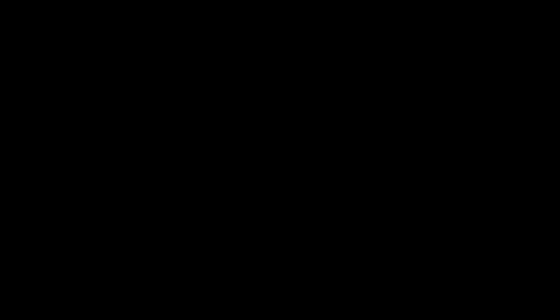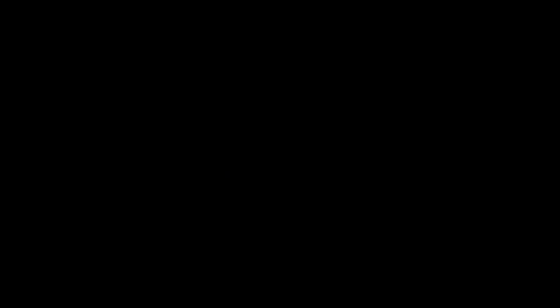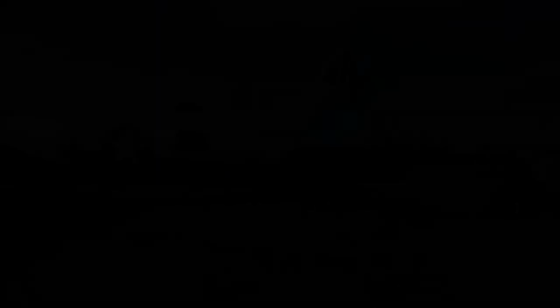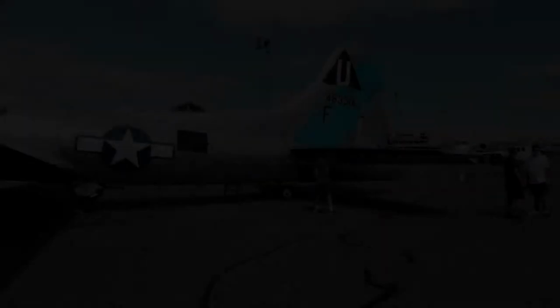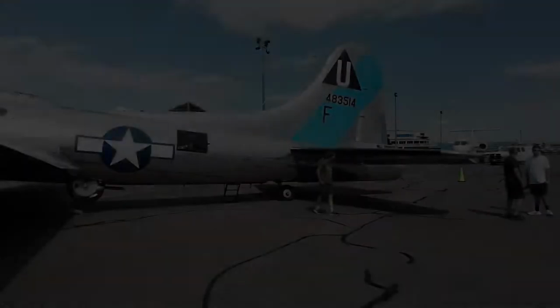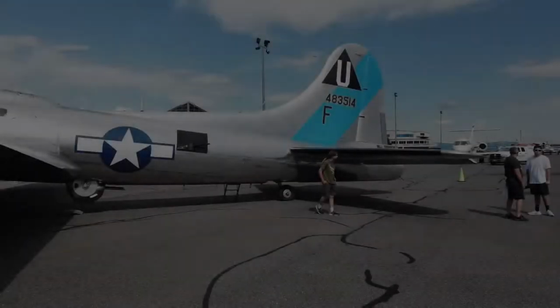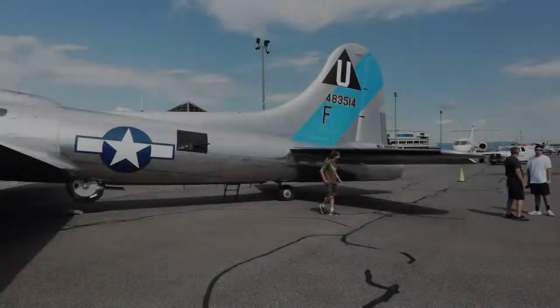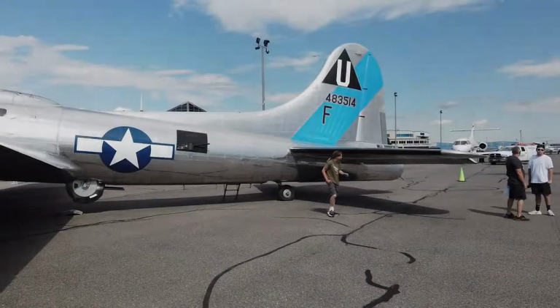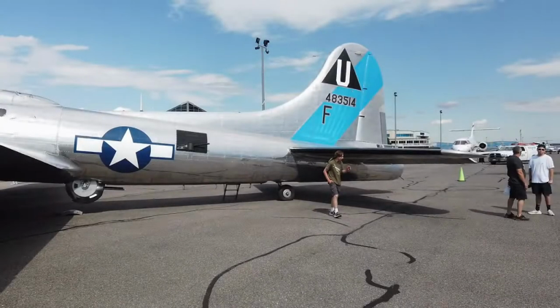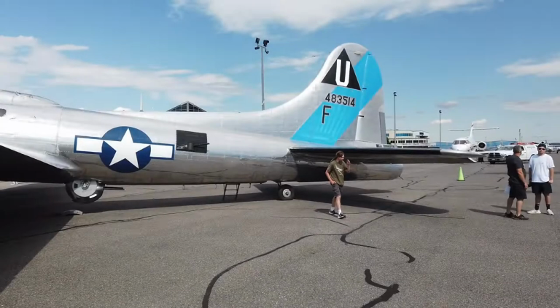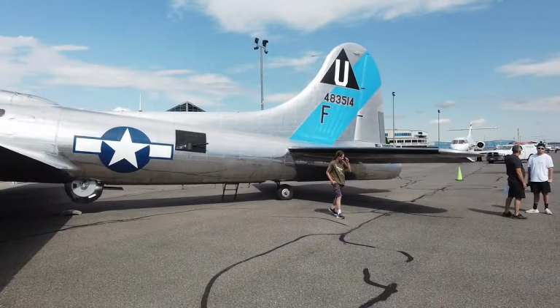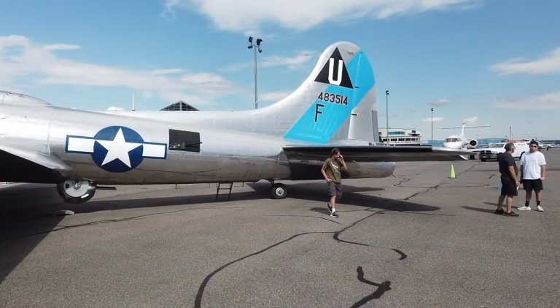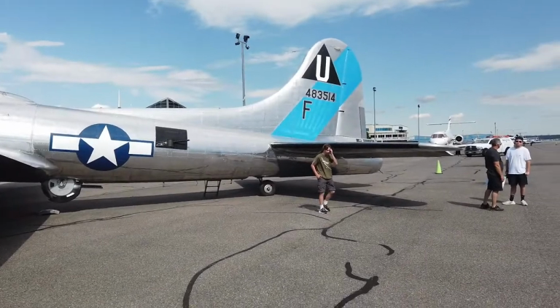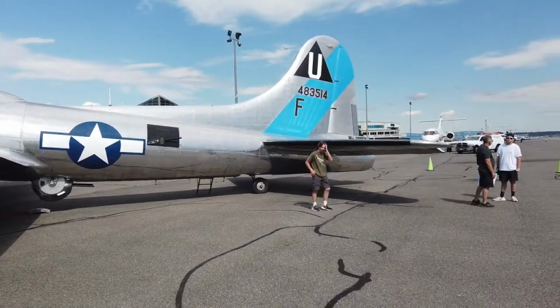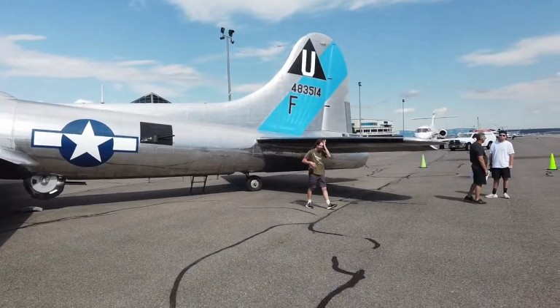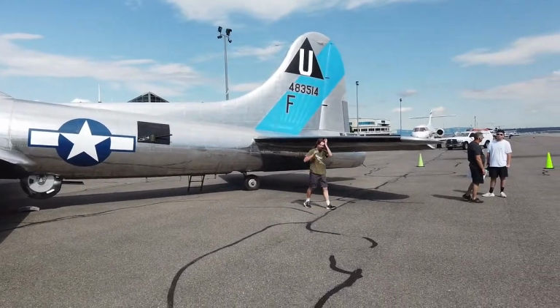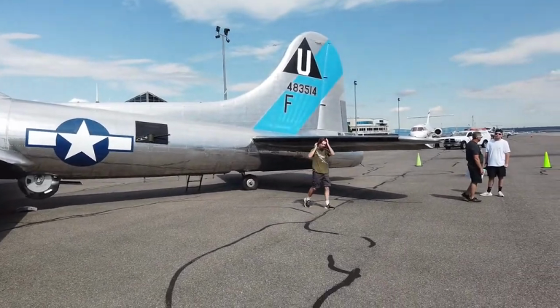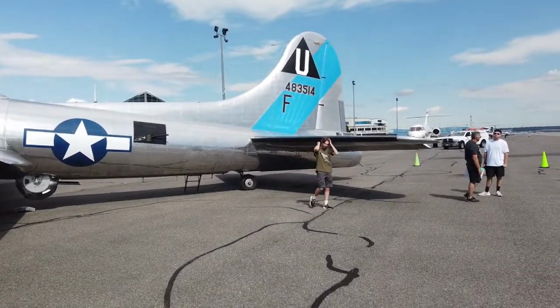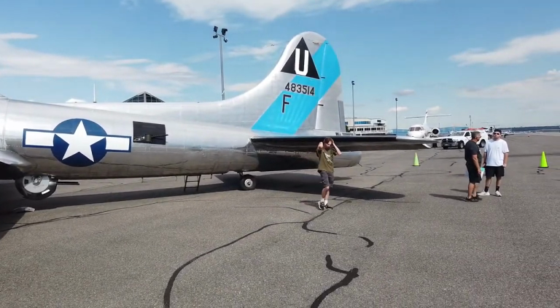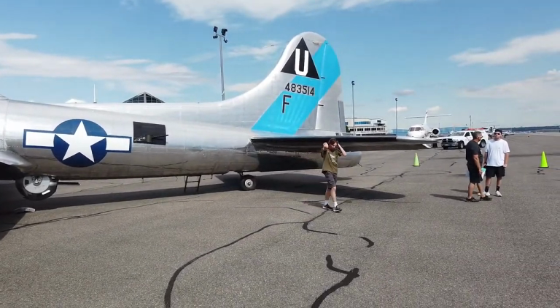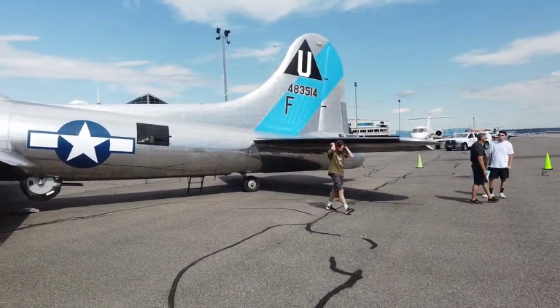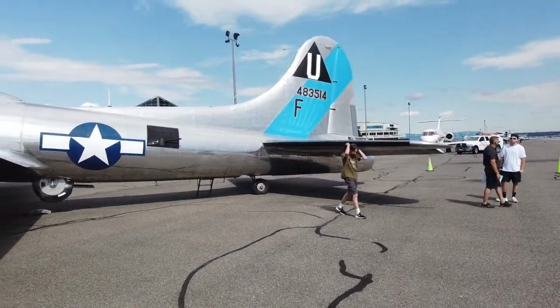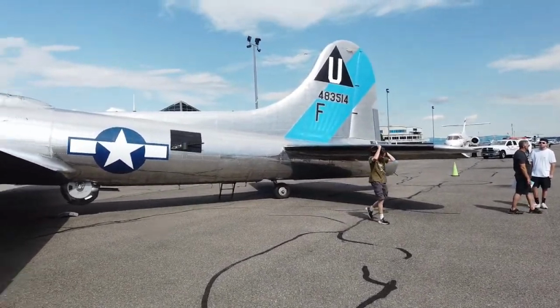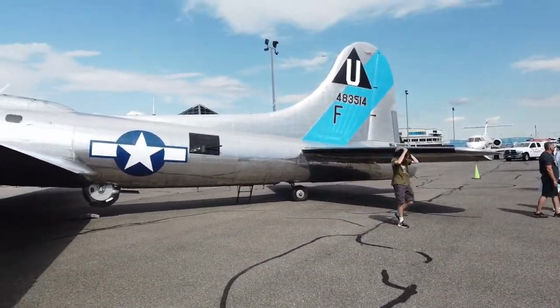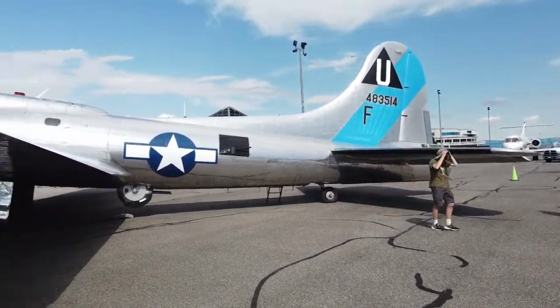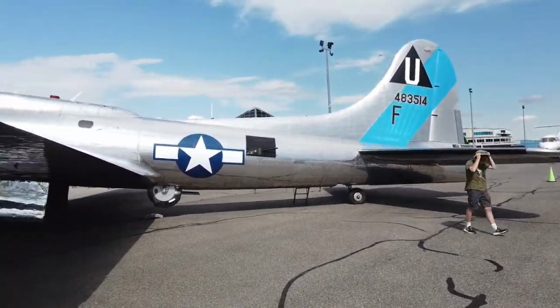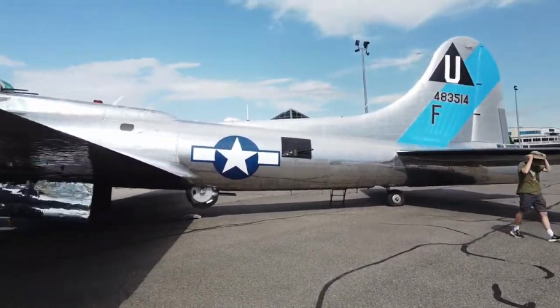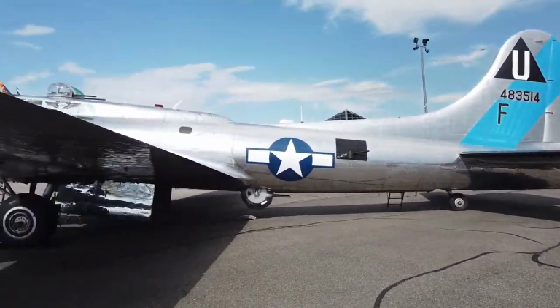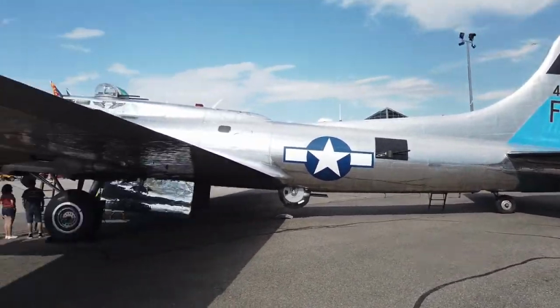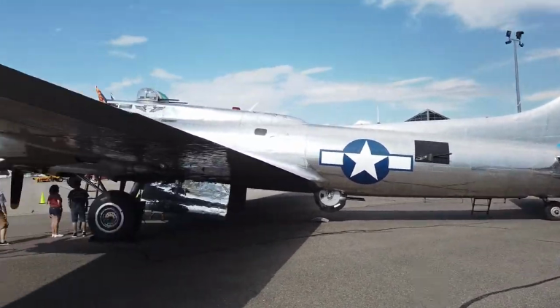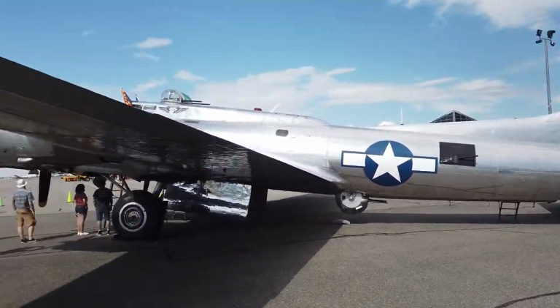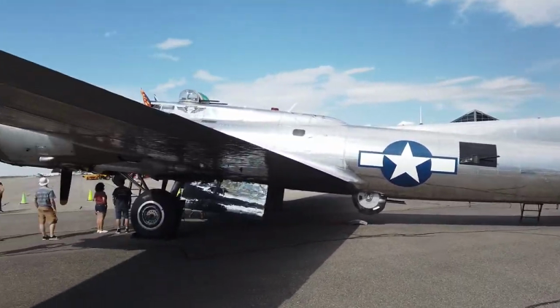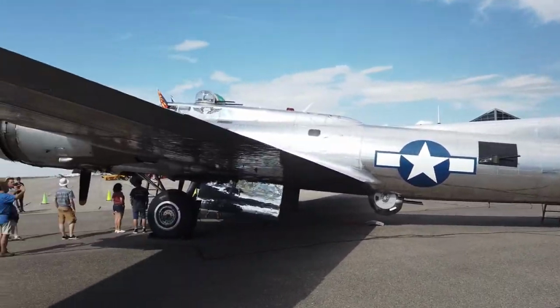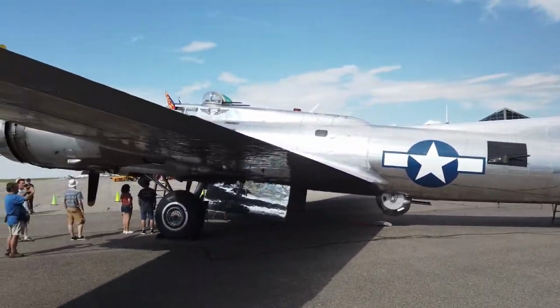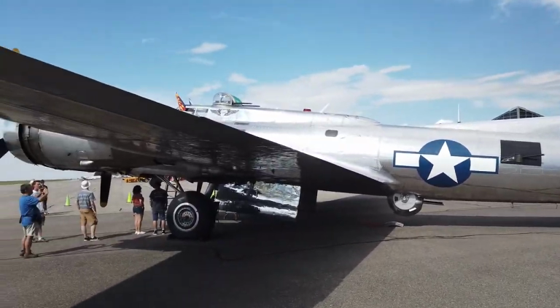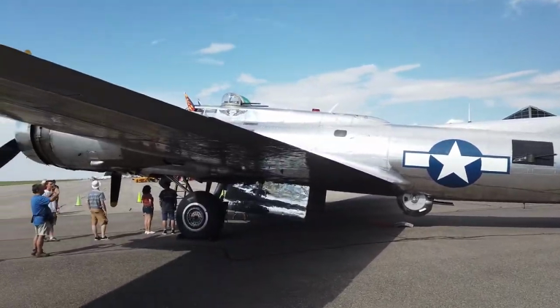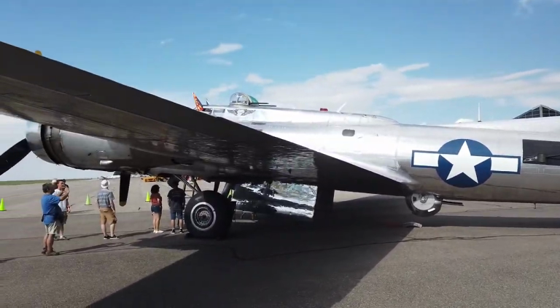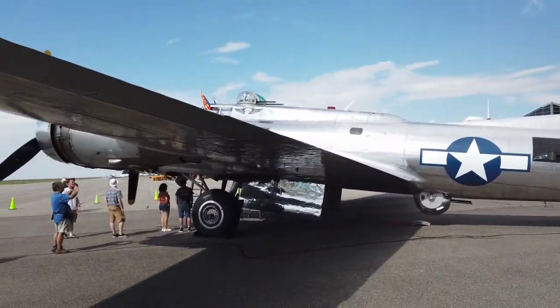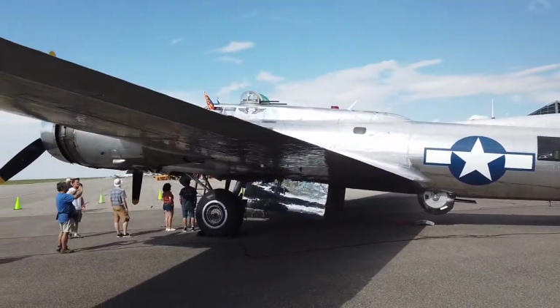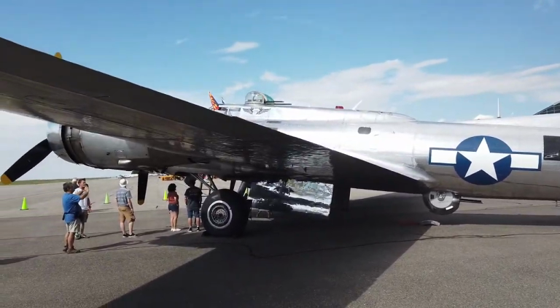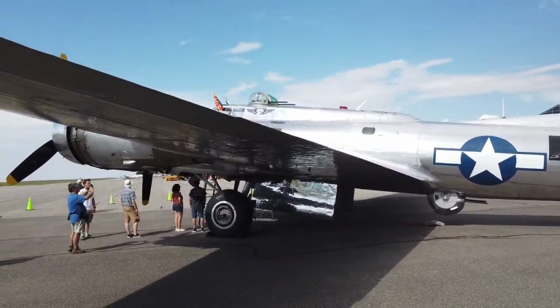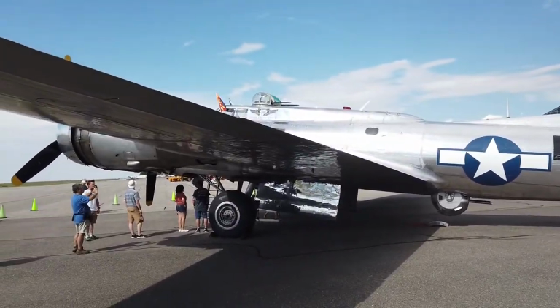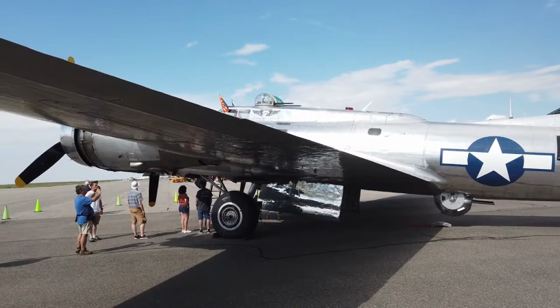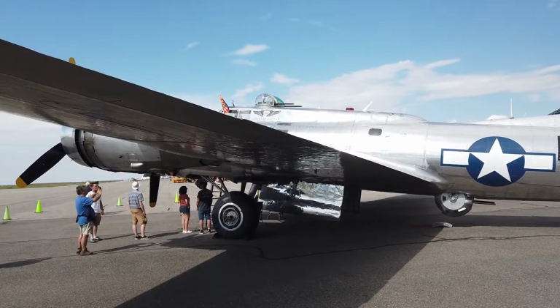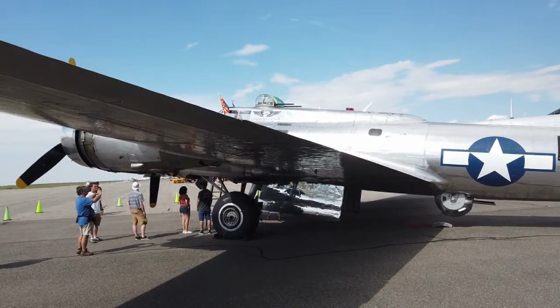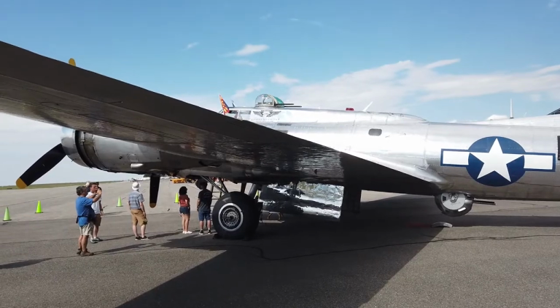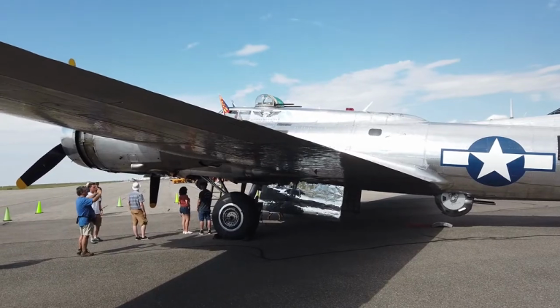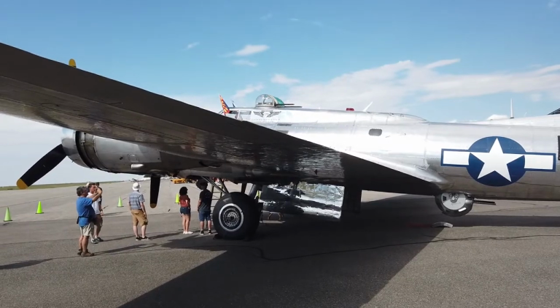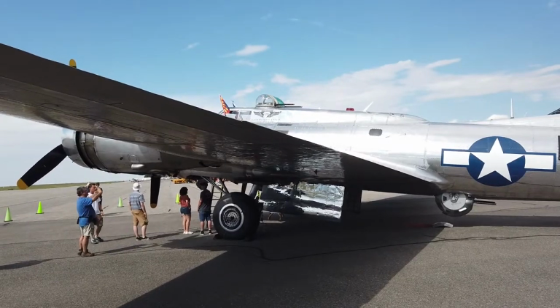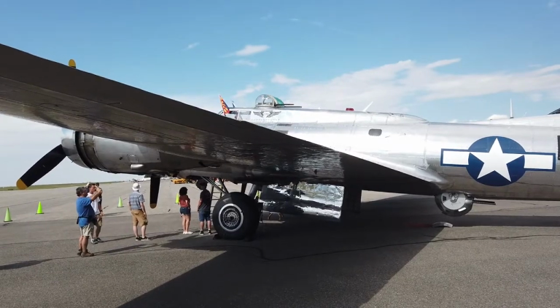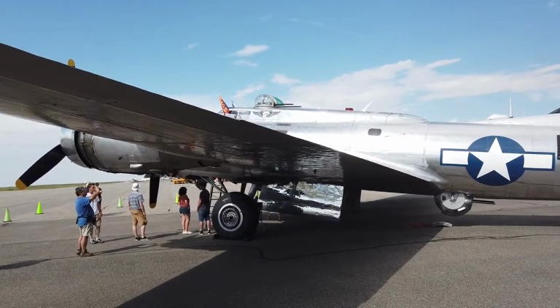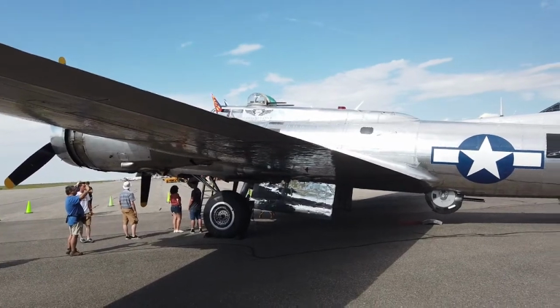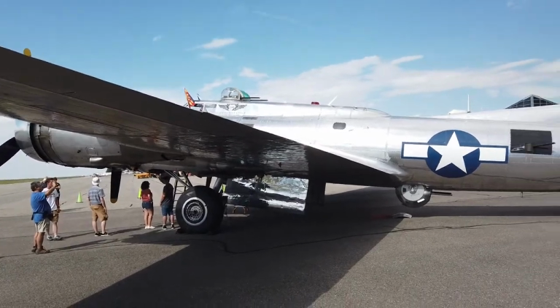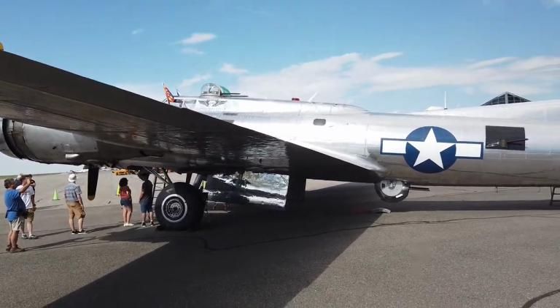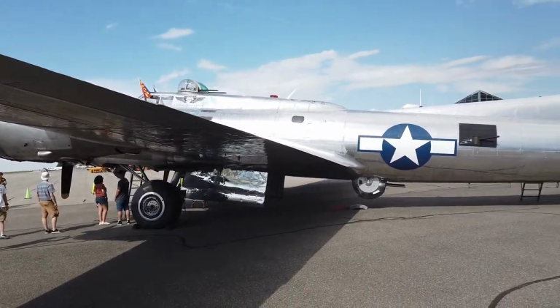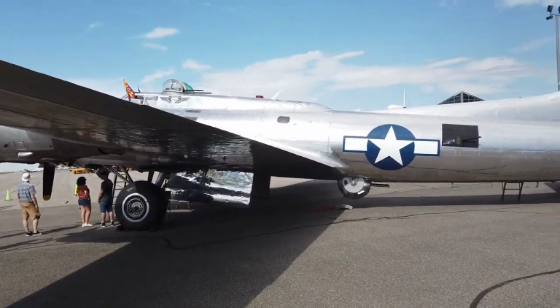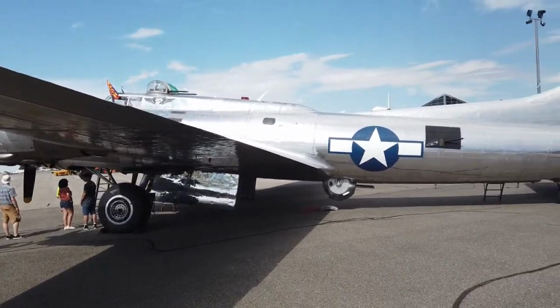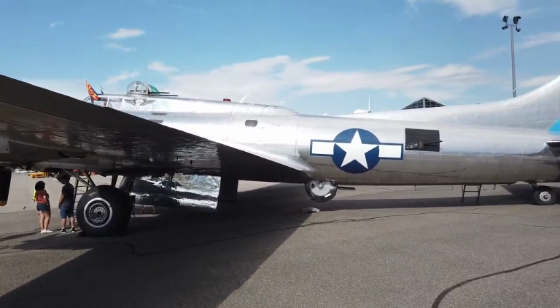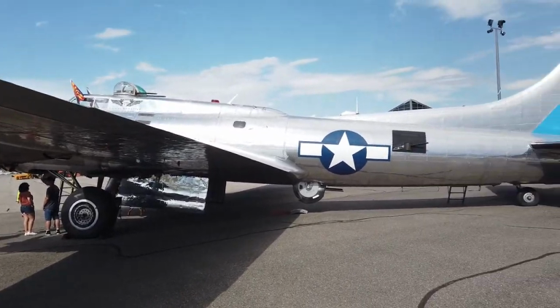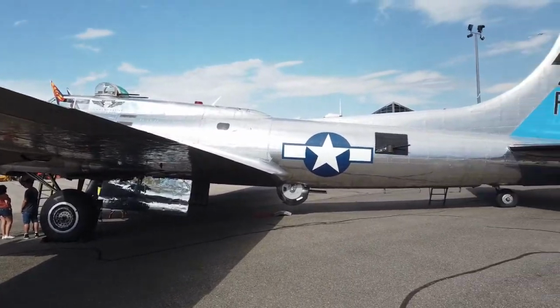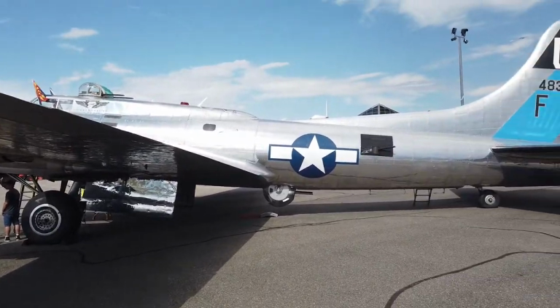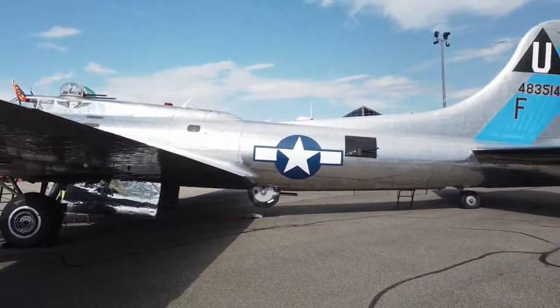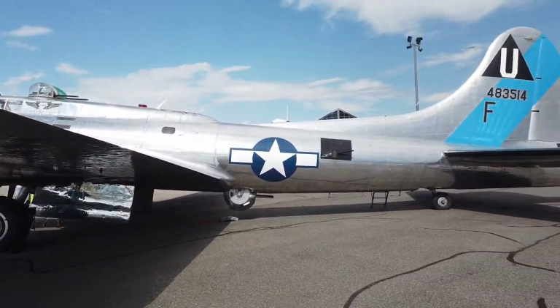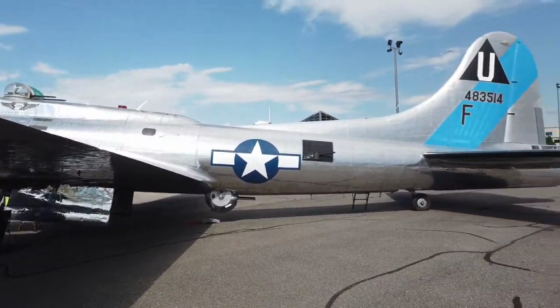I couldn't imagine getting shot at in one of these things with its very lightly armored pressed aluminum.